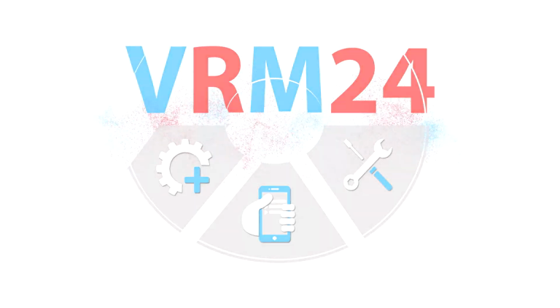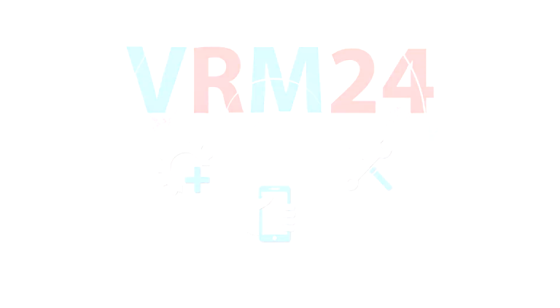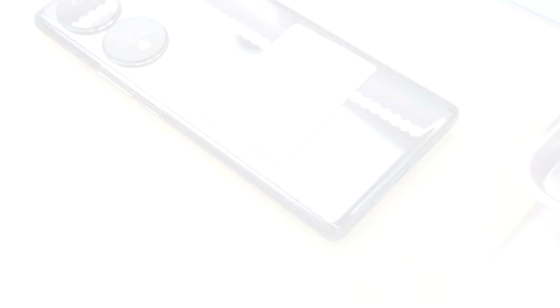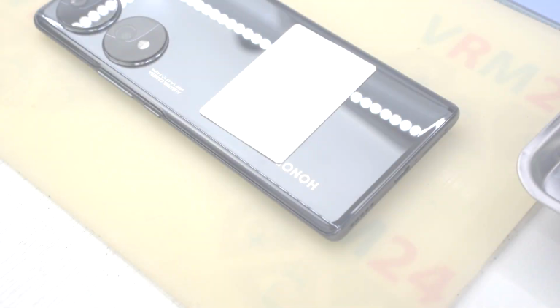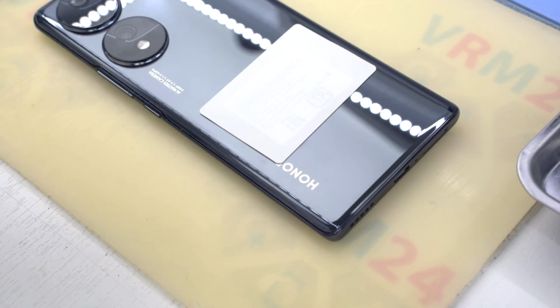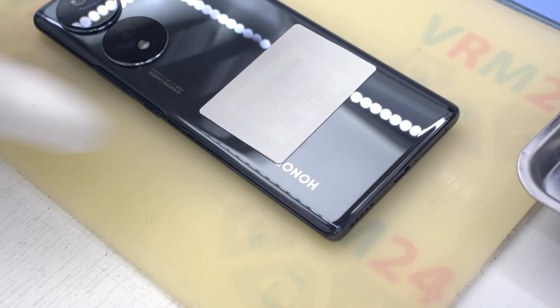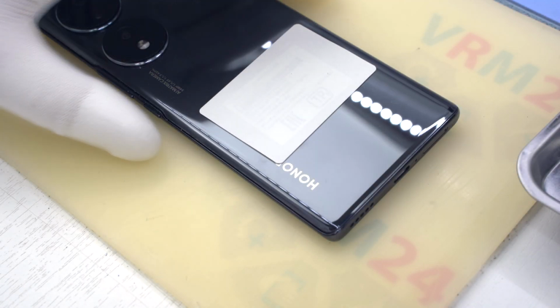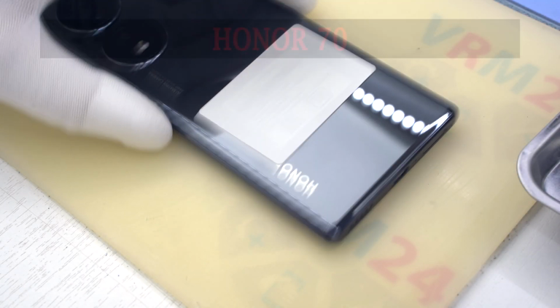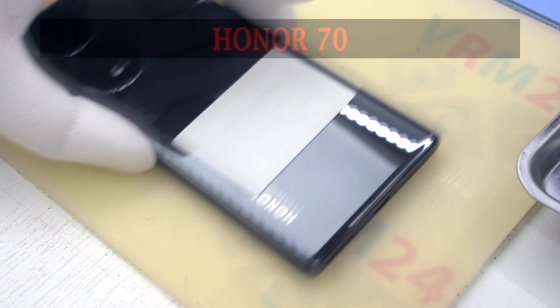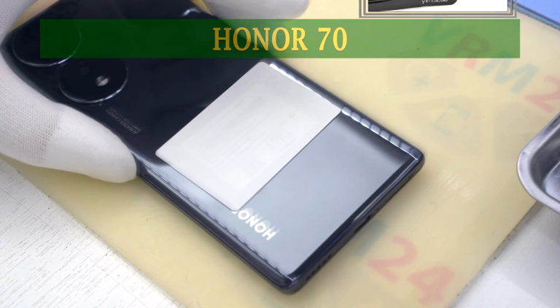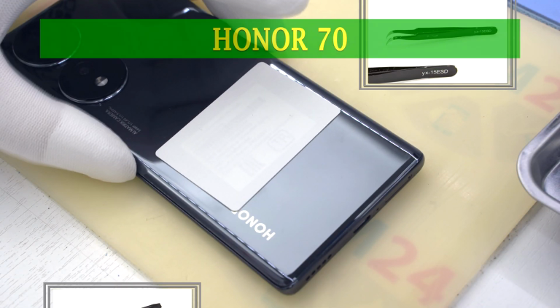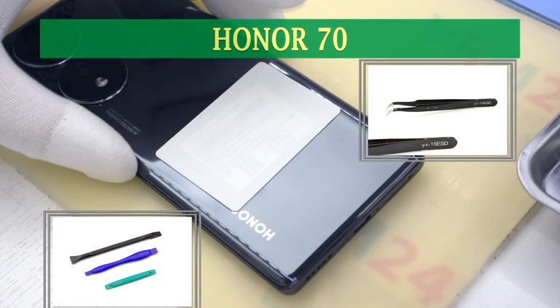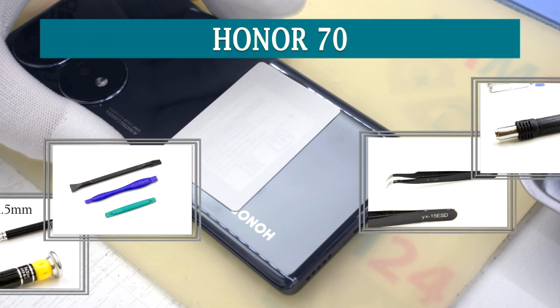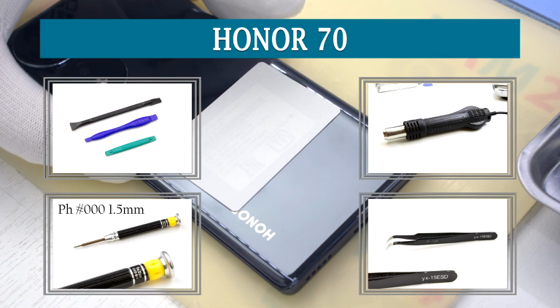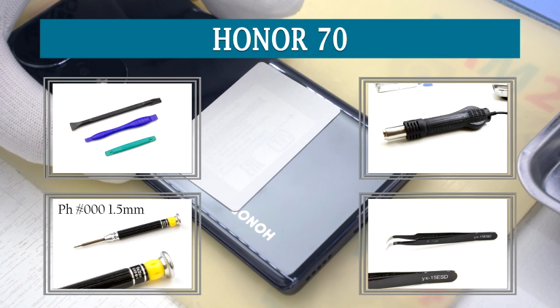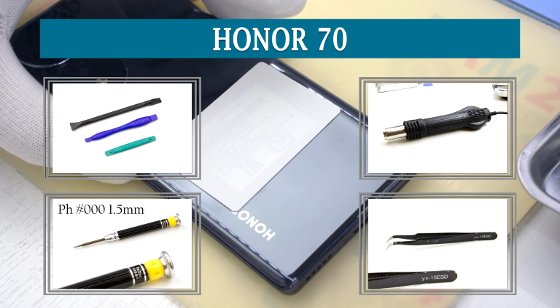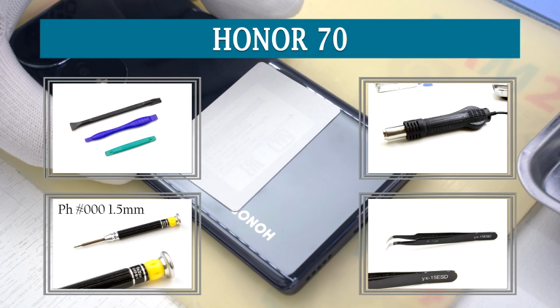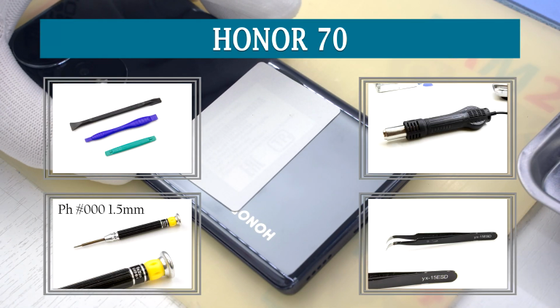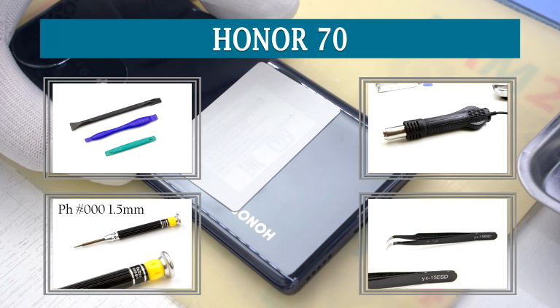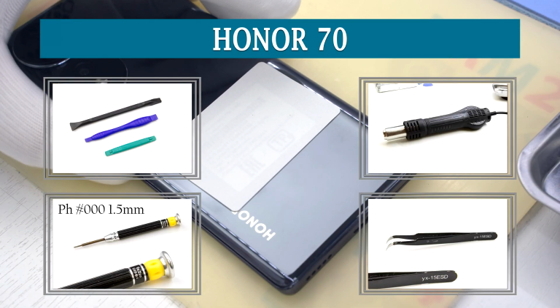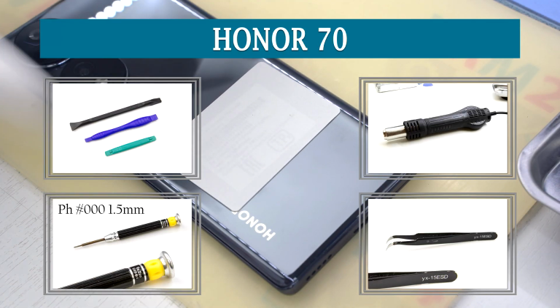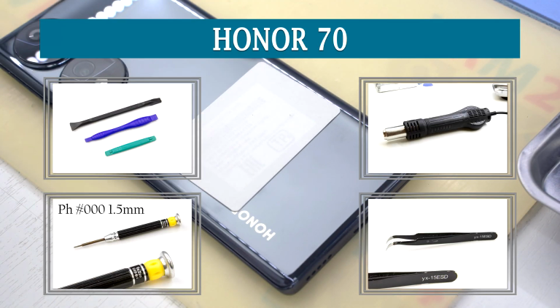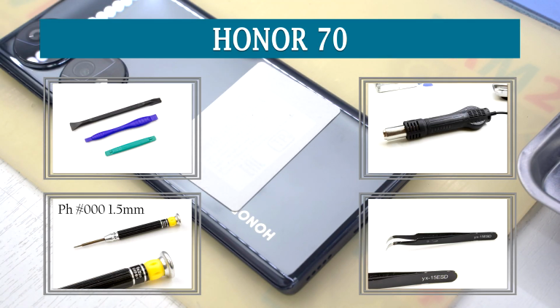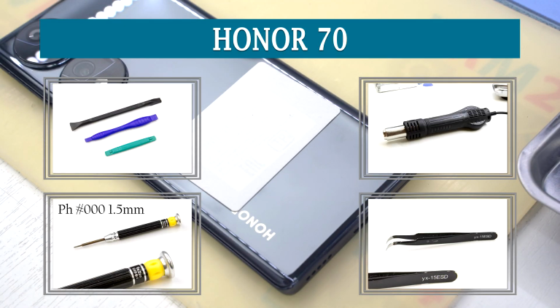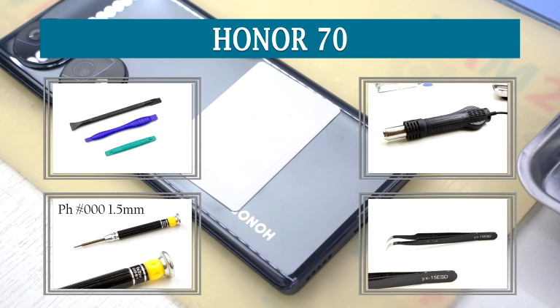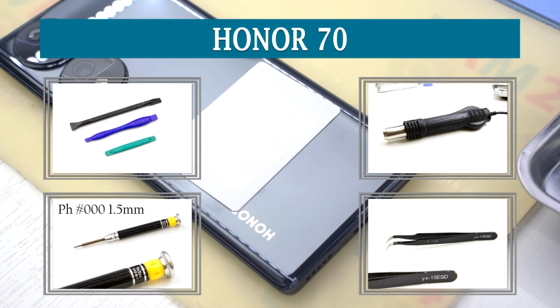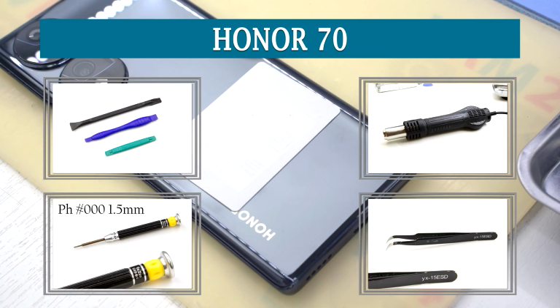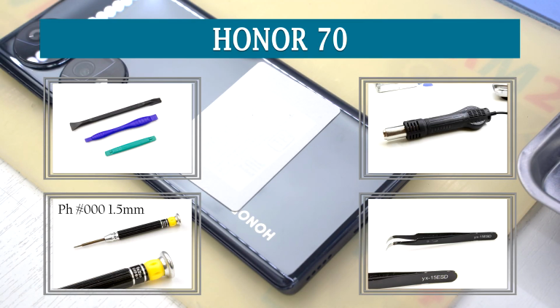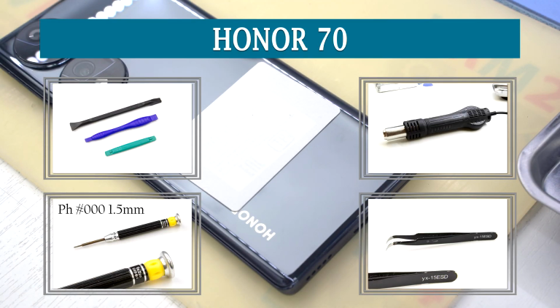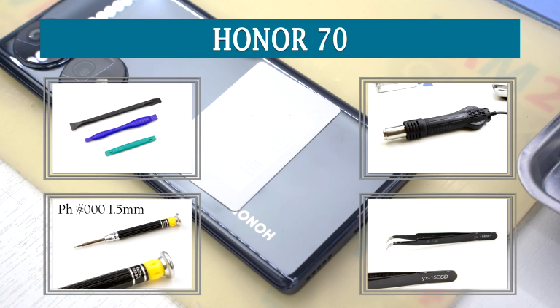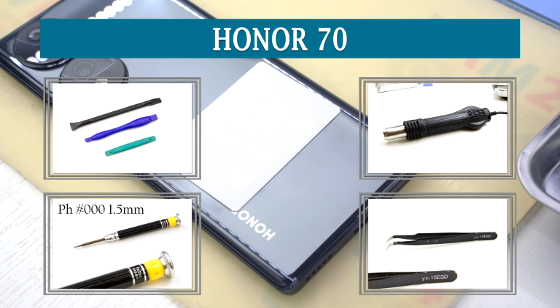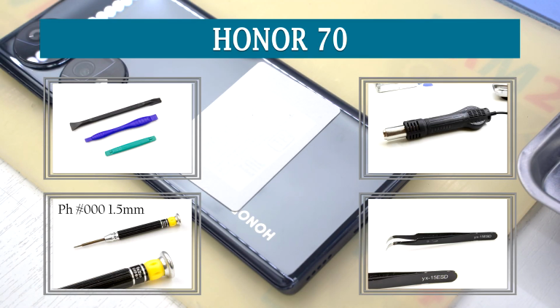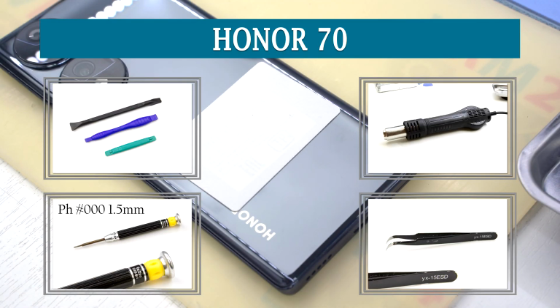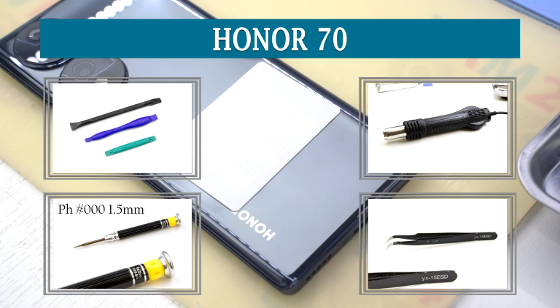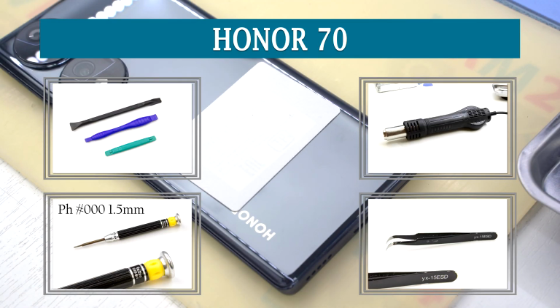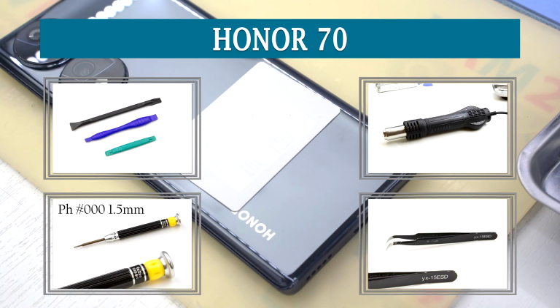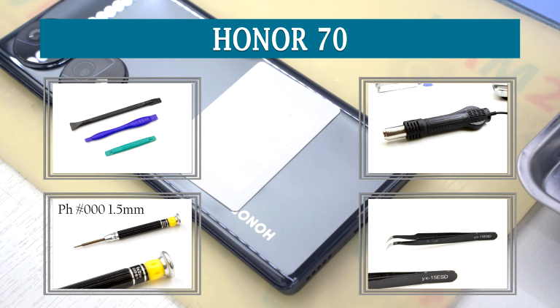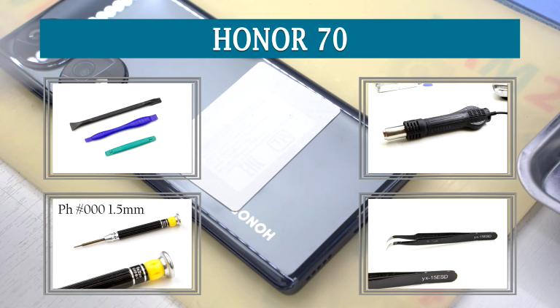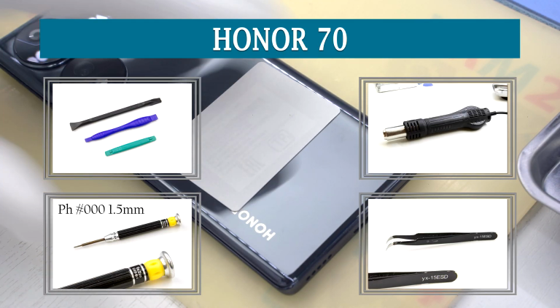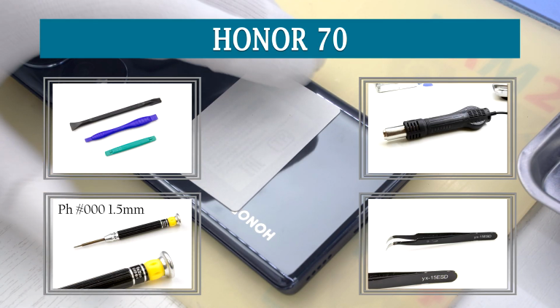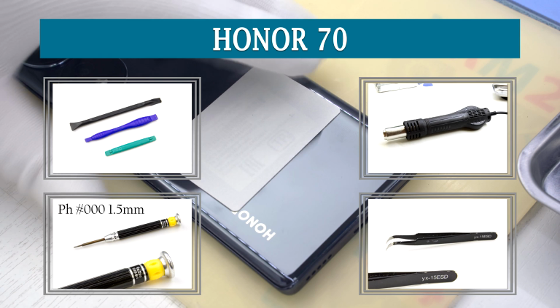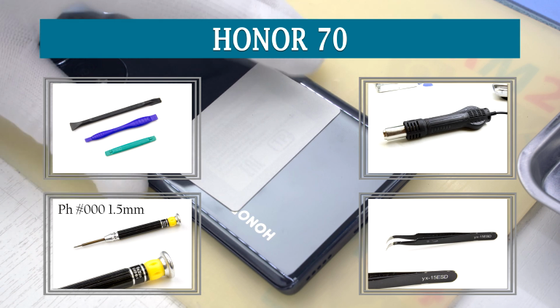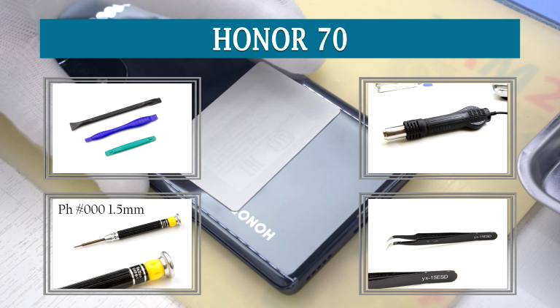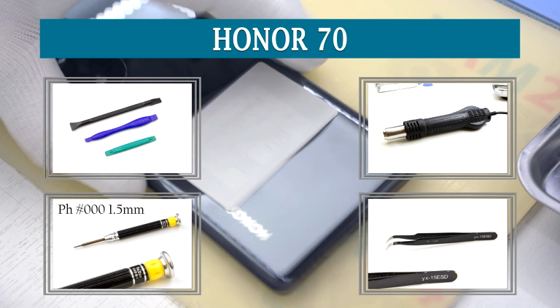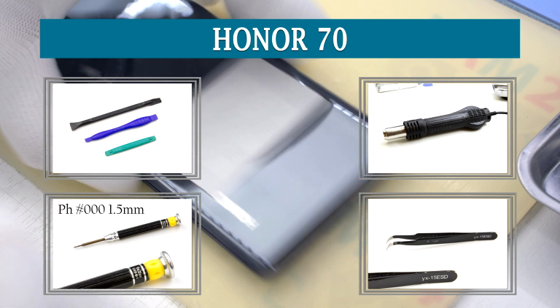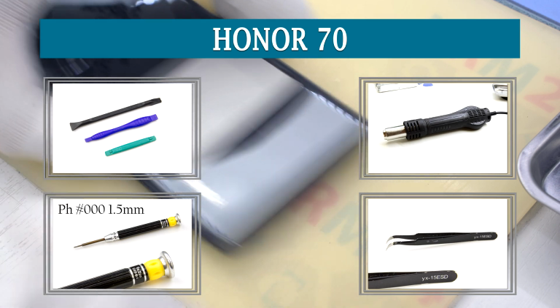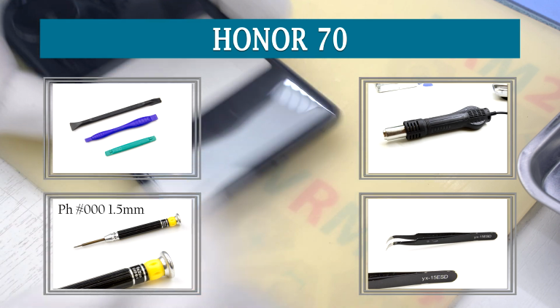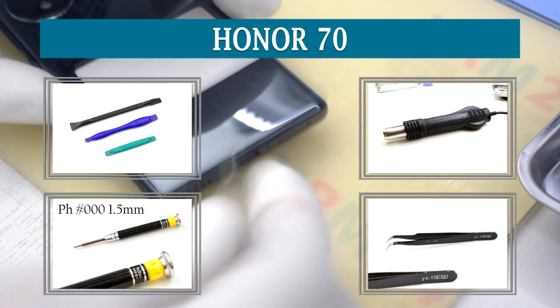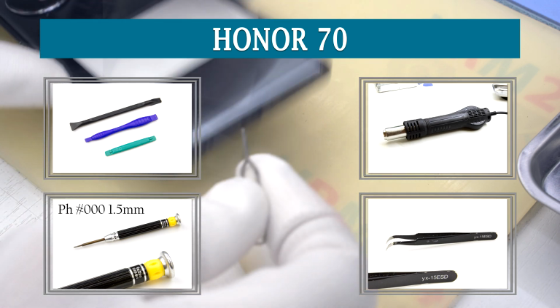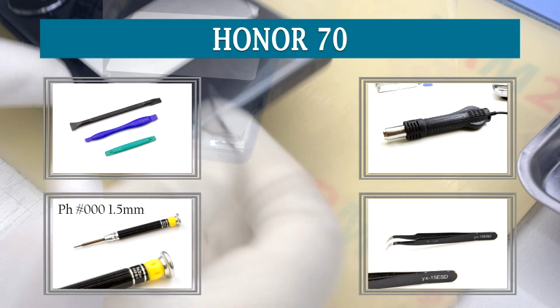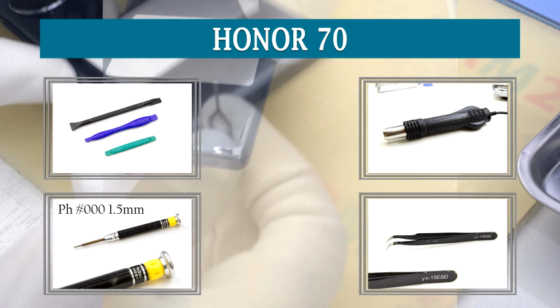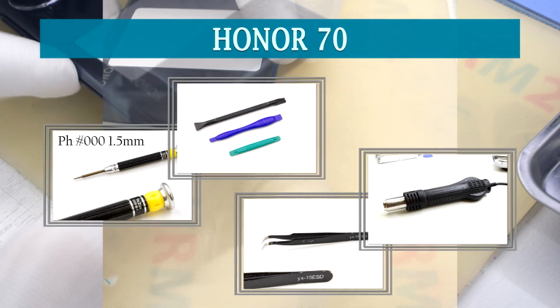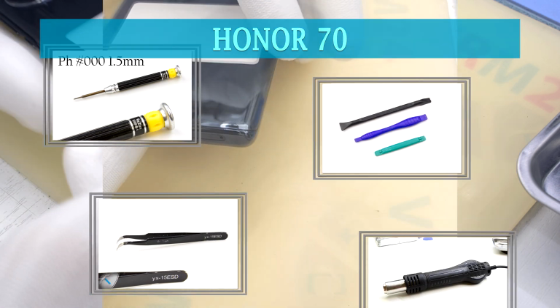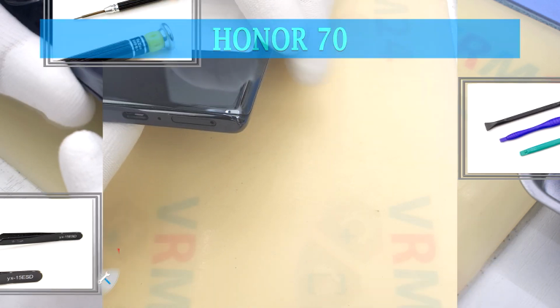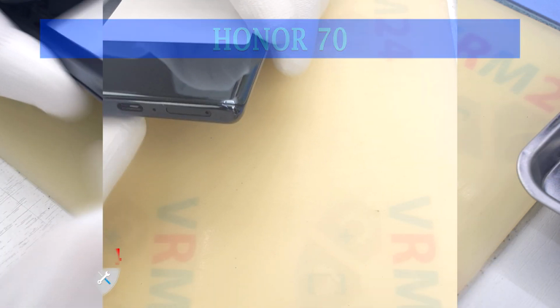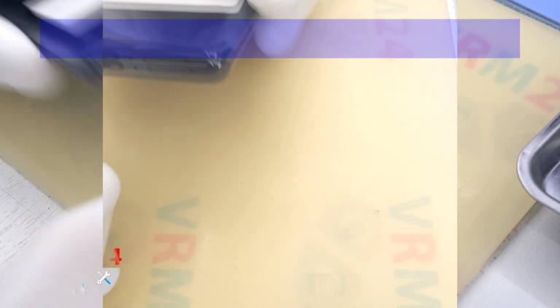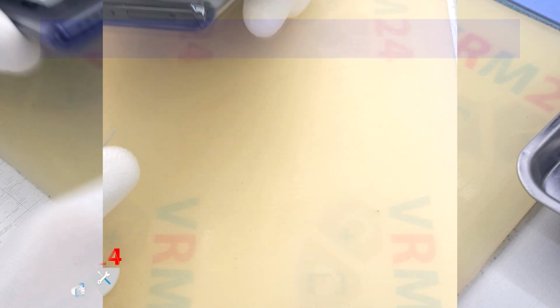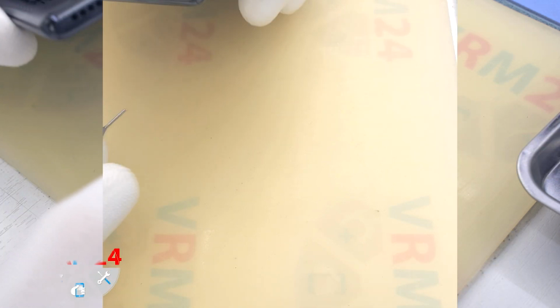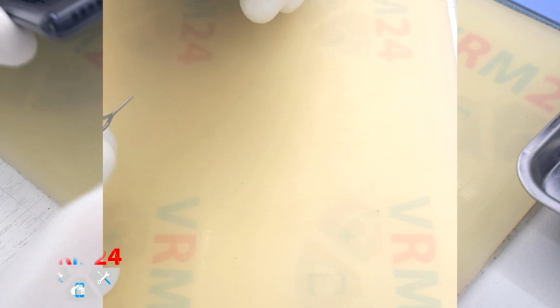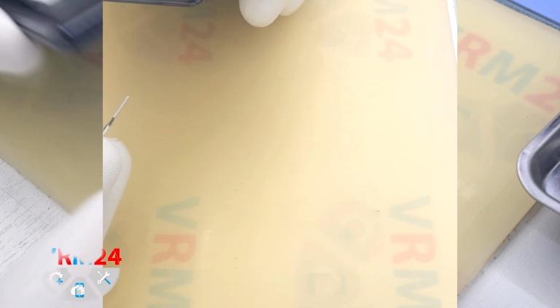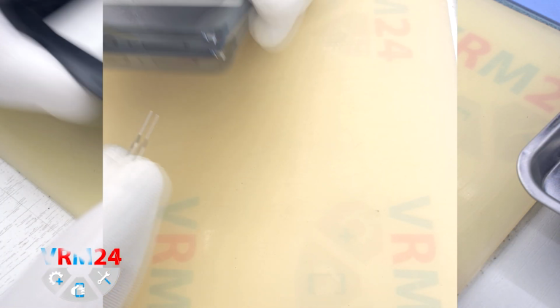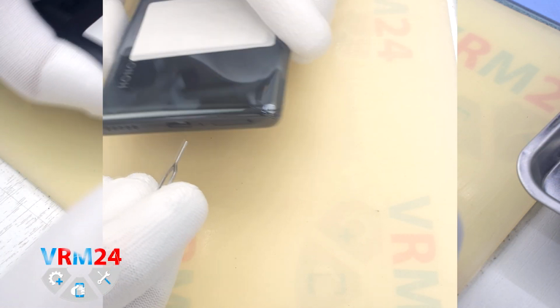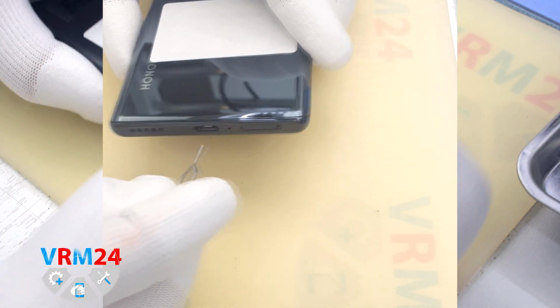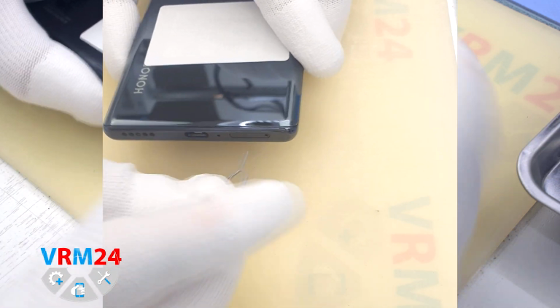Hi guys, we are on varium24.com and today we will disassemble the smartphone Honor 70.